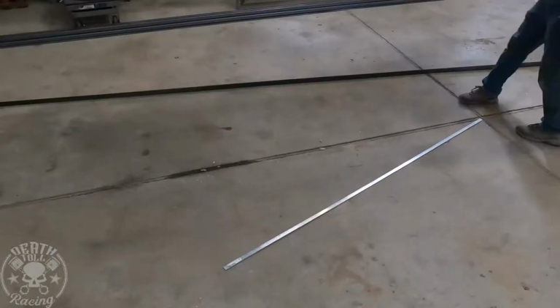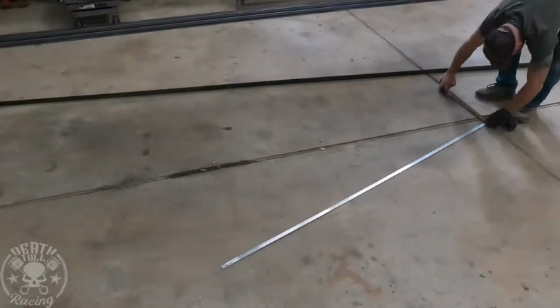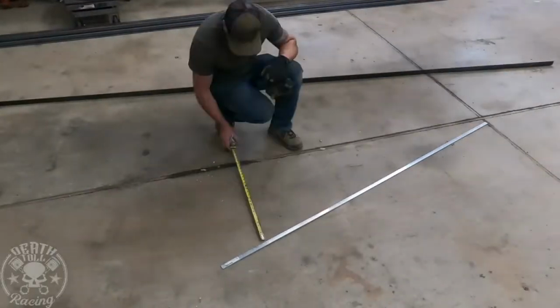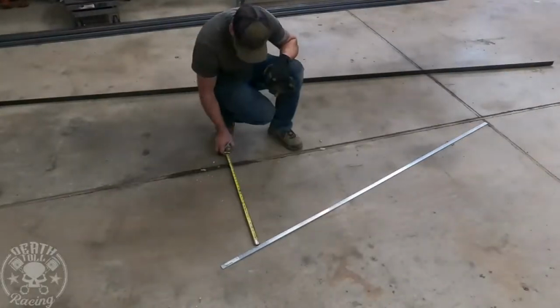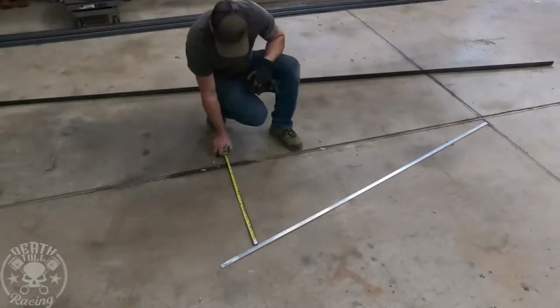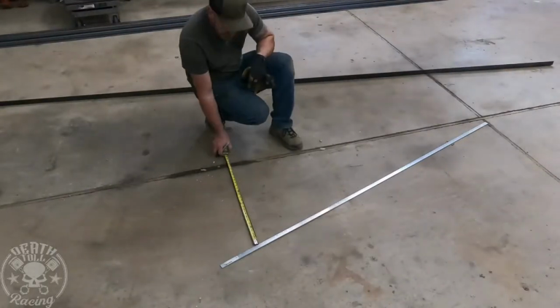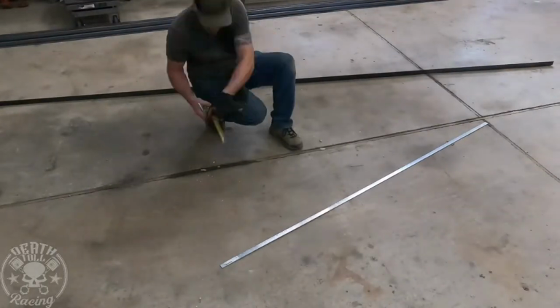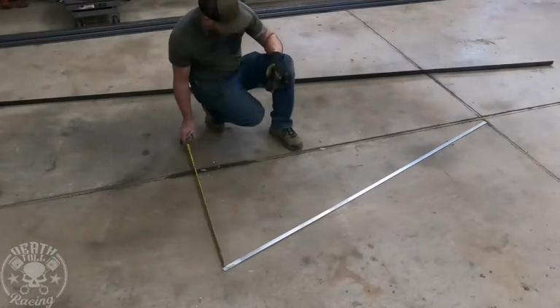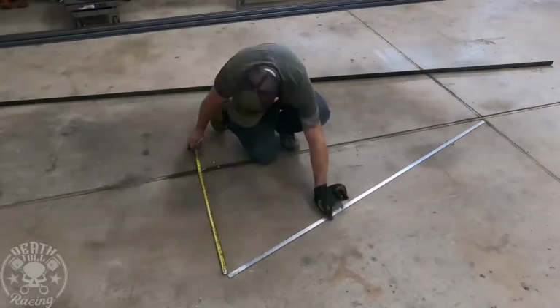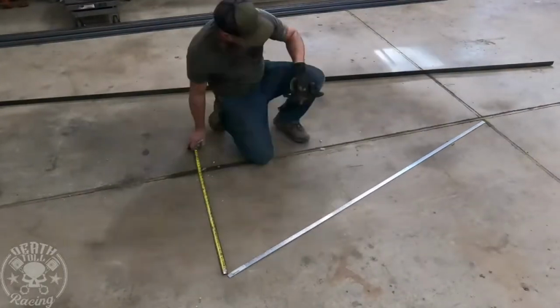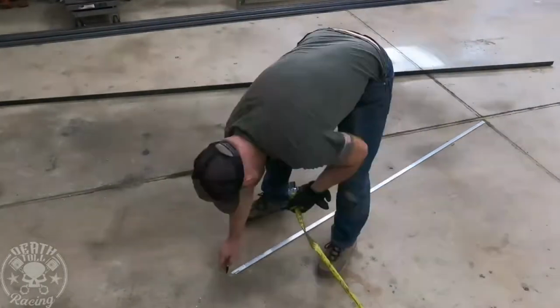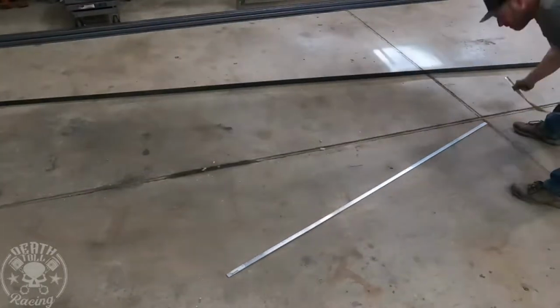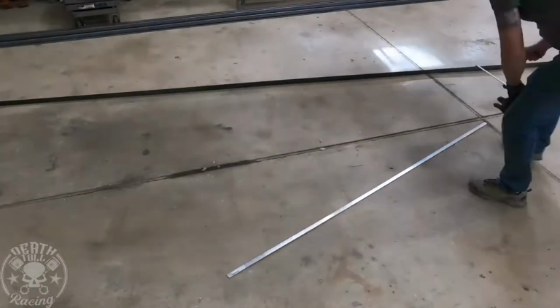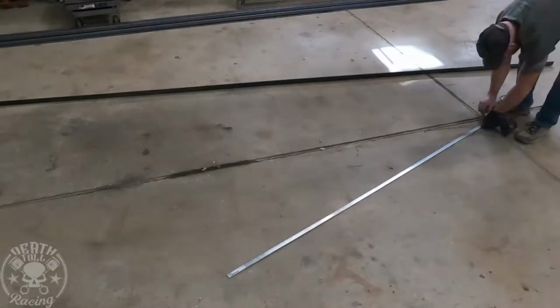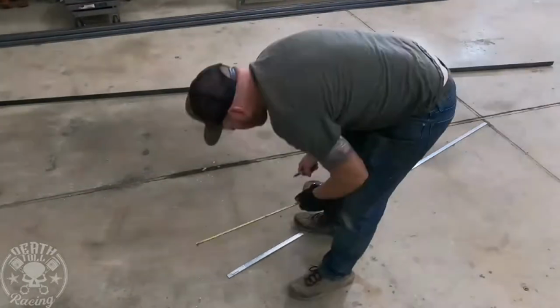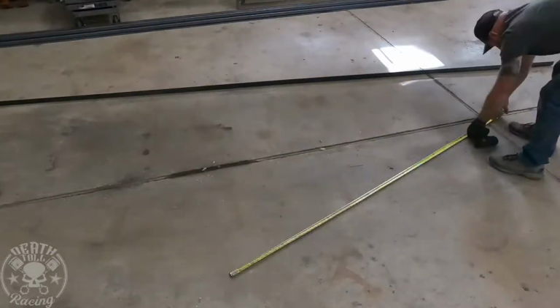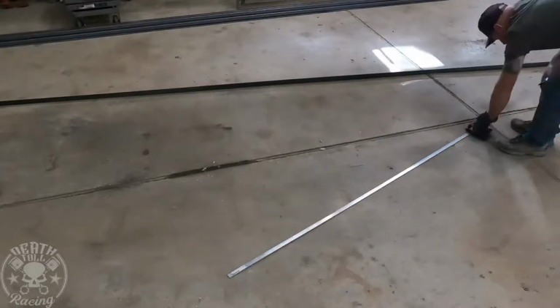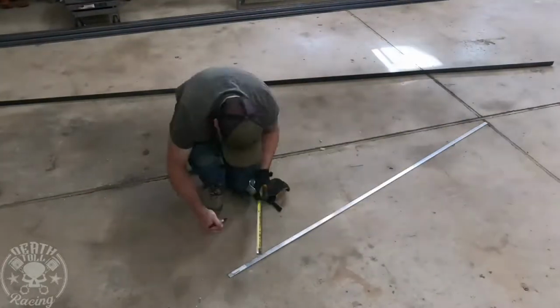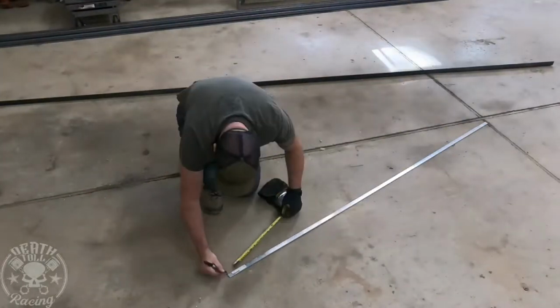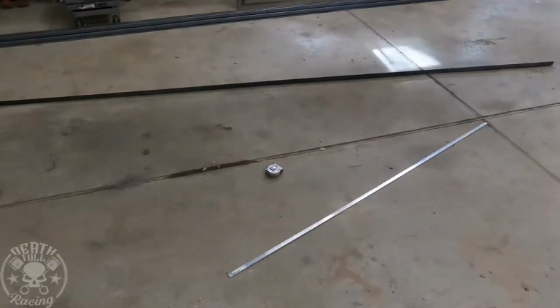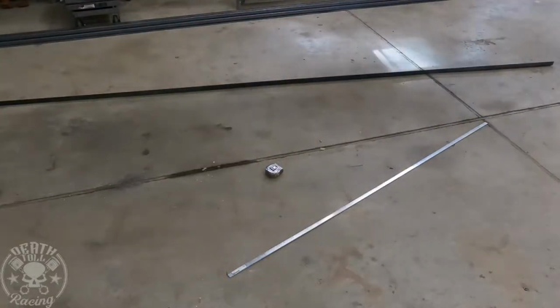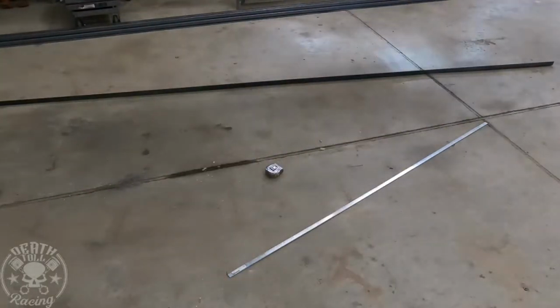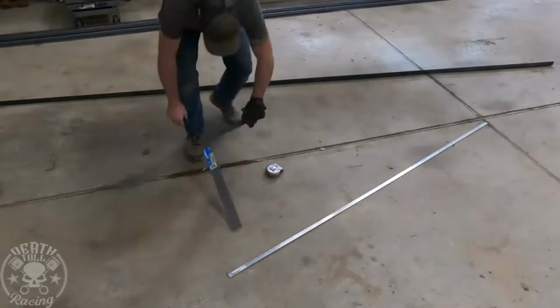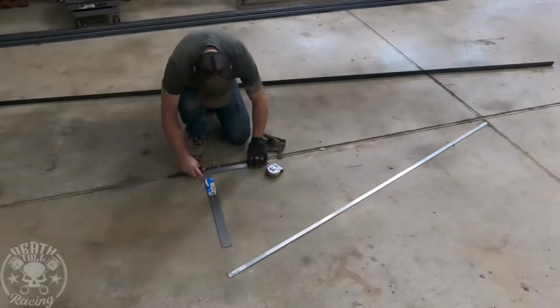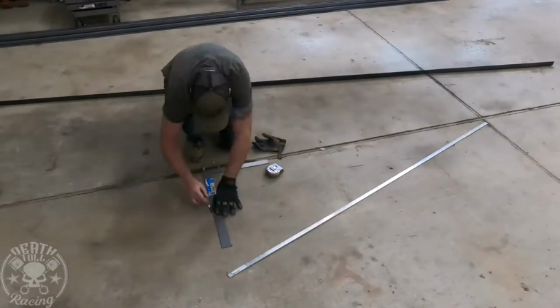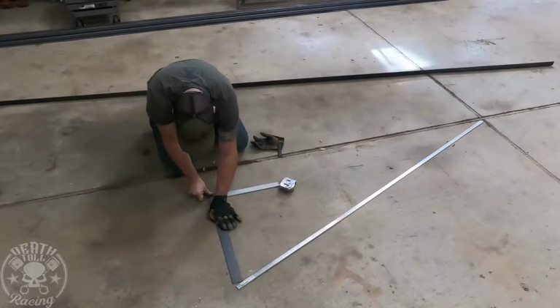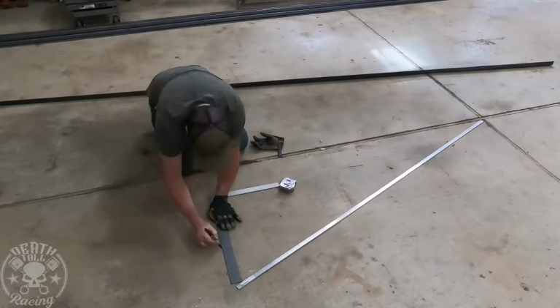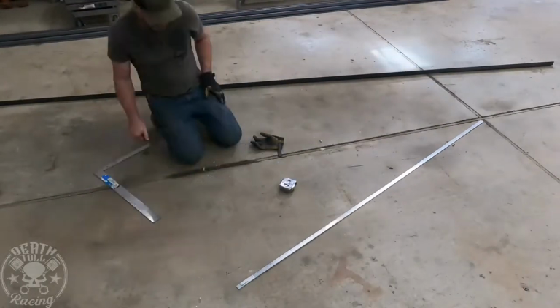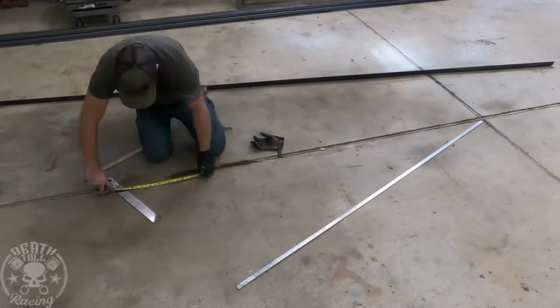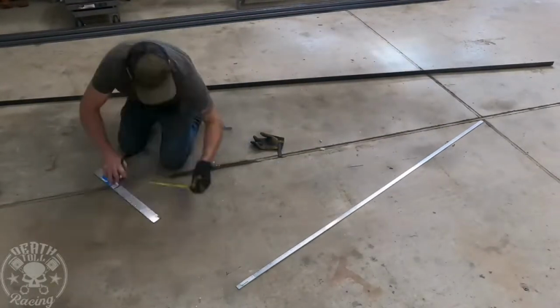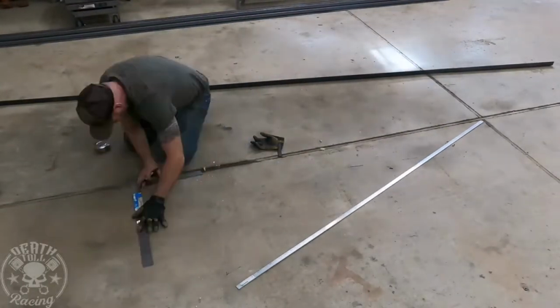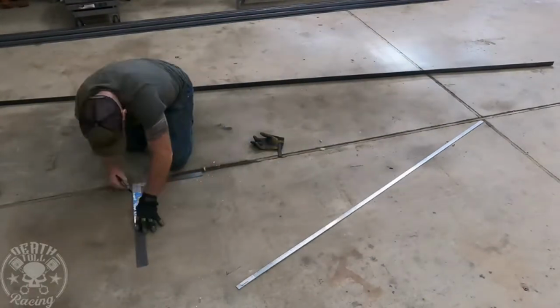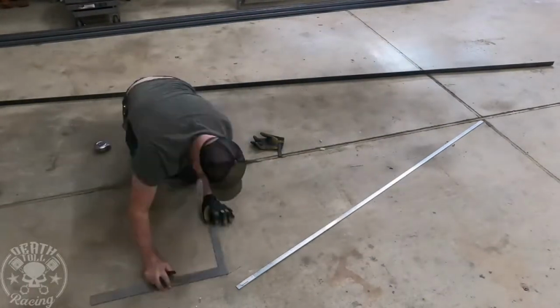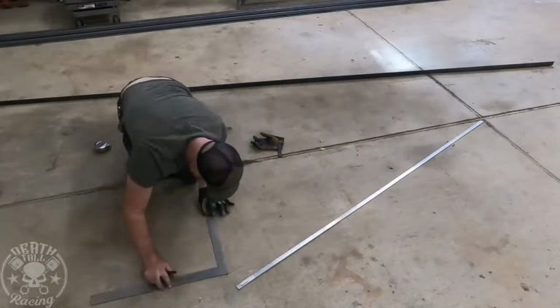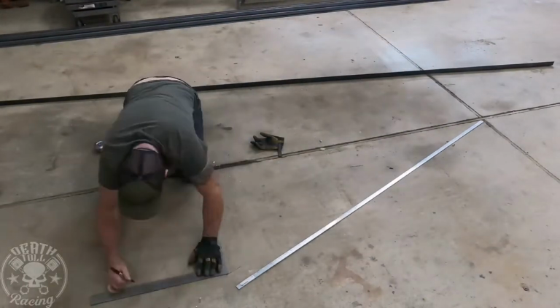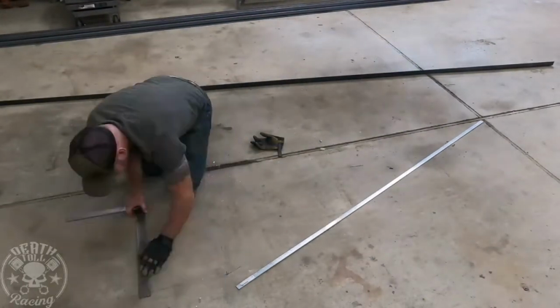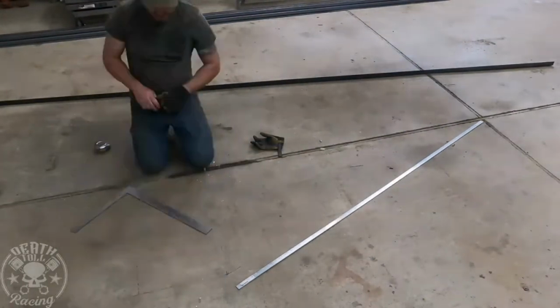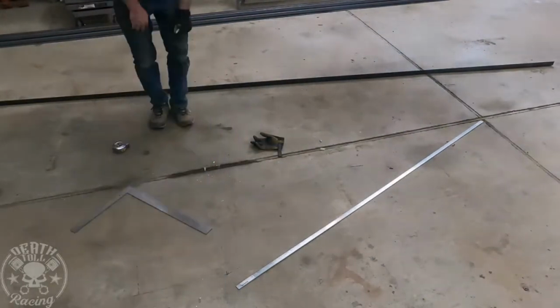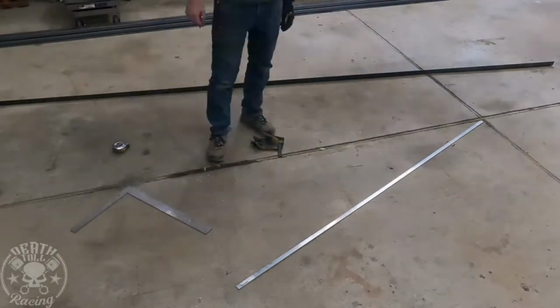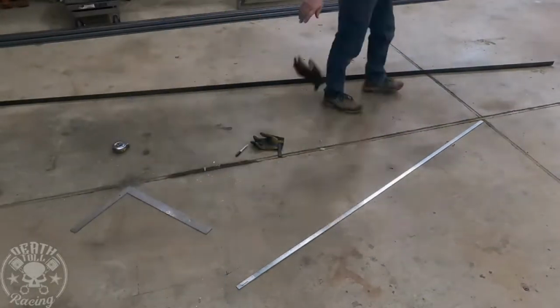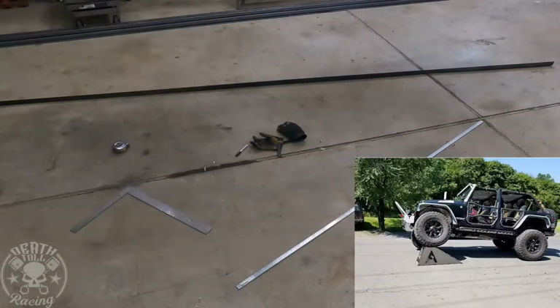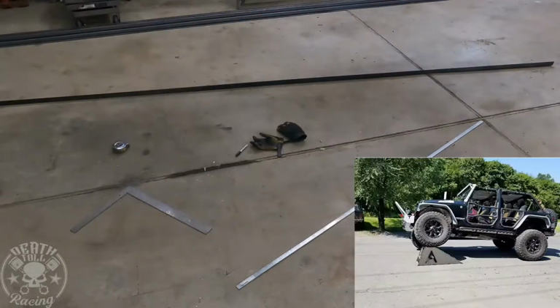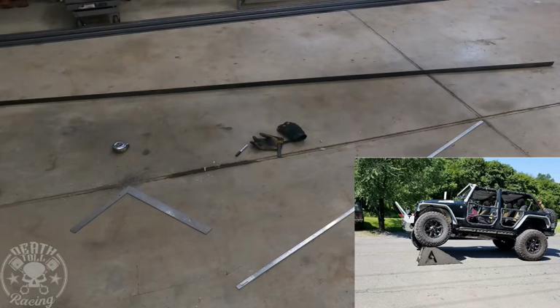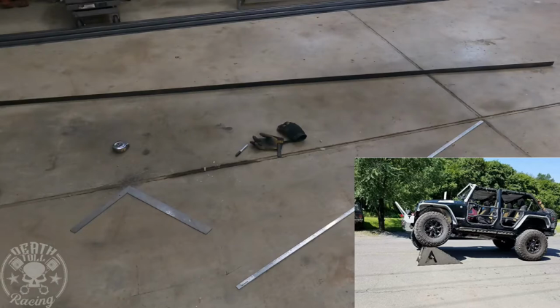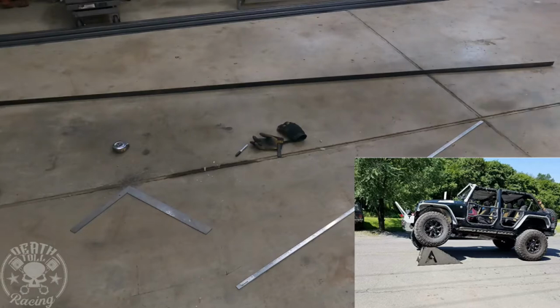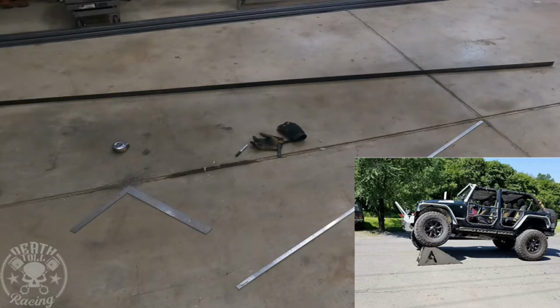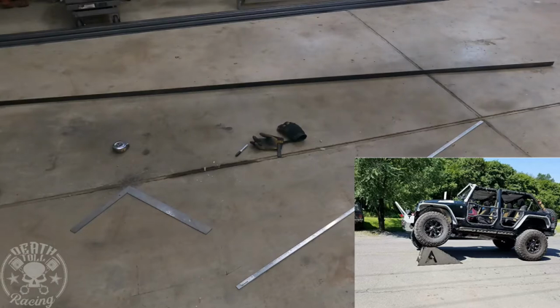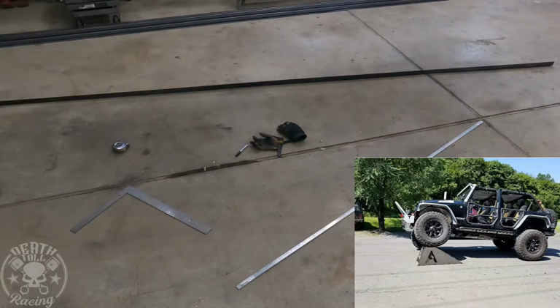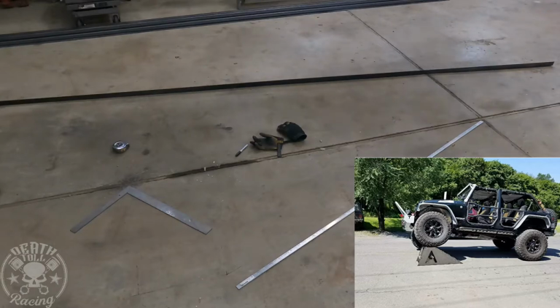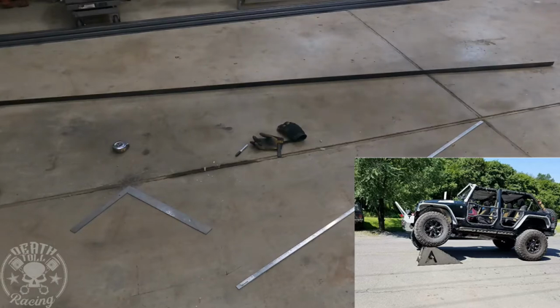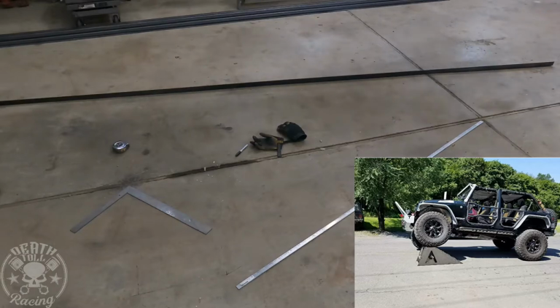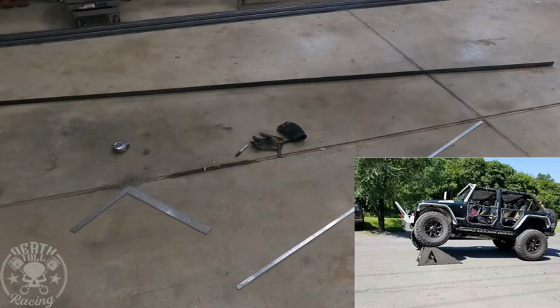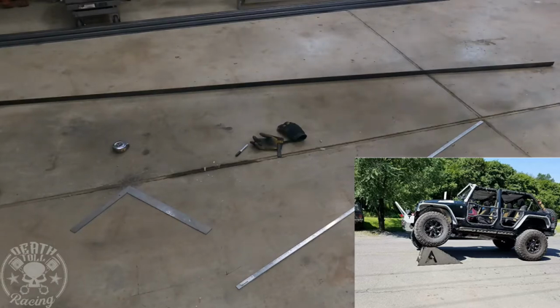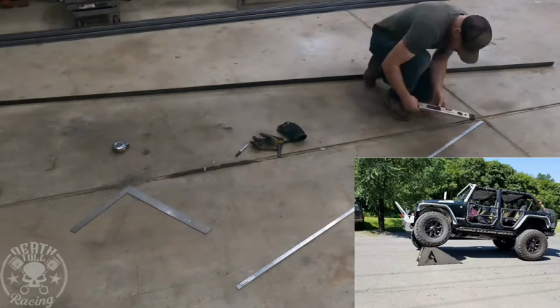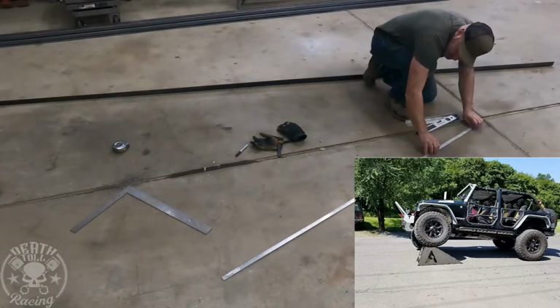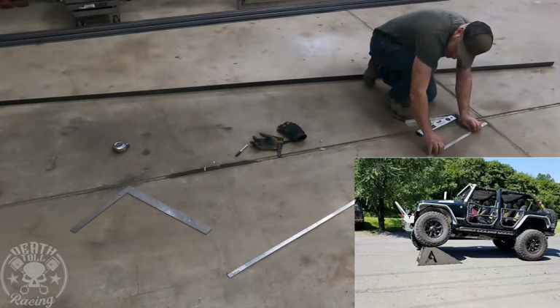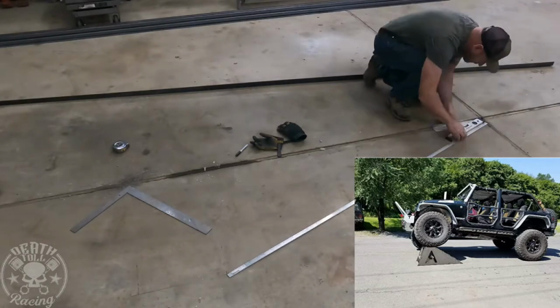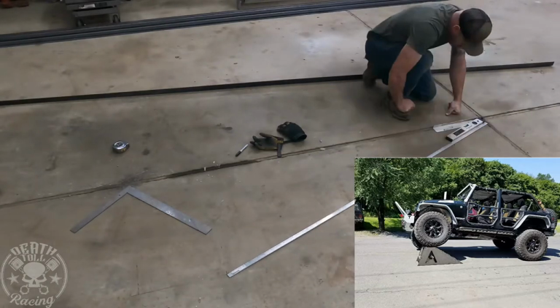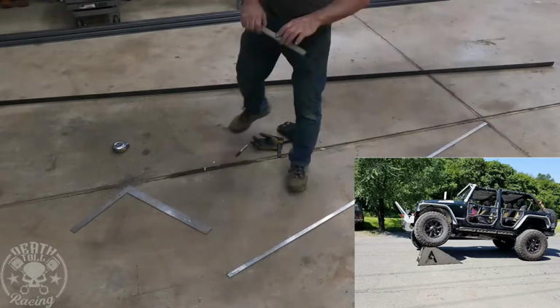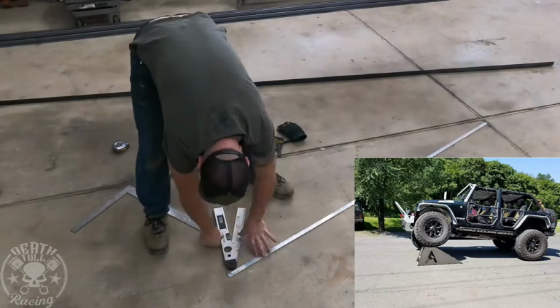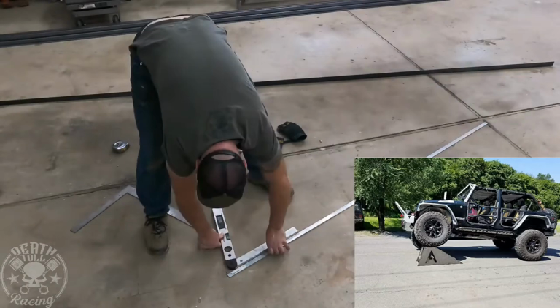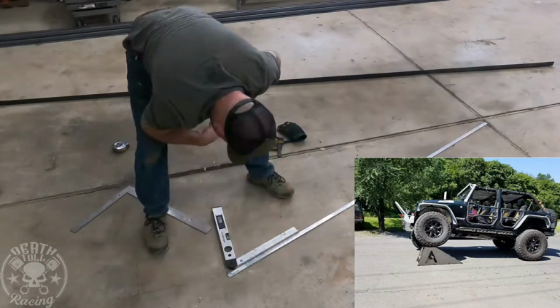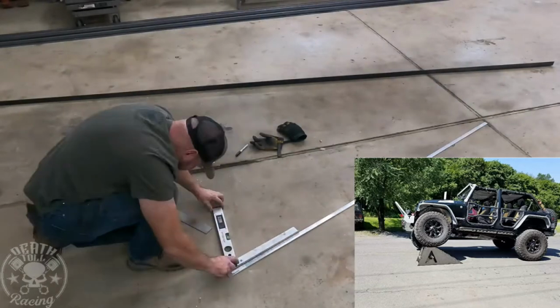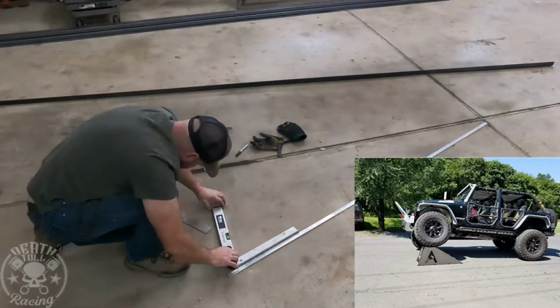Welcome back to Death Toe Racing. We're going to build a flex ramp today, a little bit like what you're seeing here, except we need ours to be quite a bit bigger.